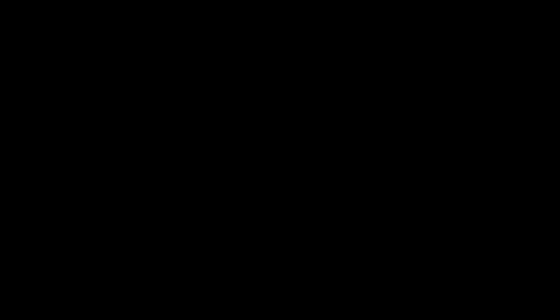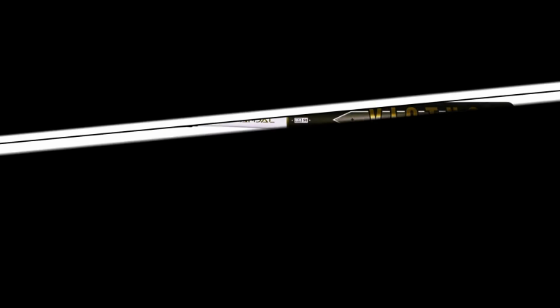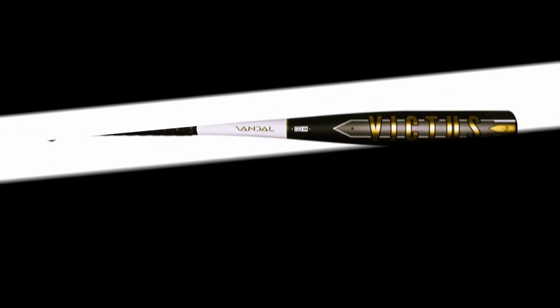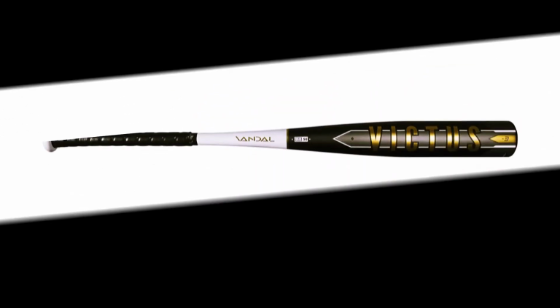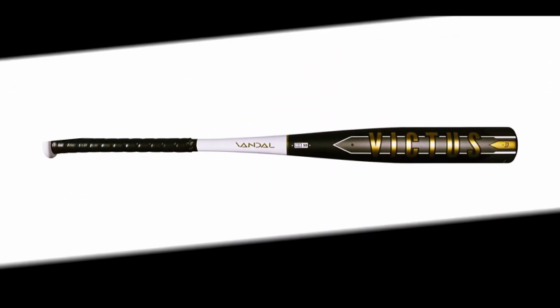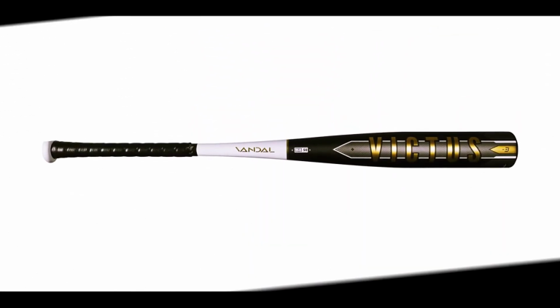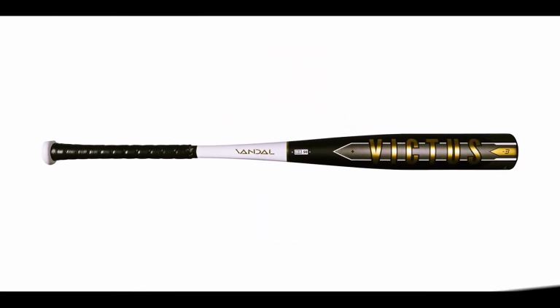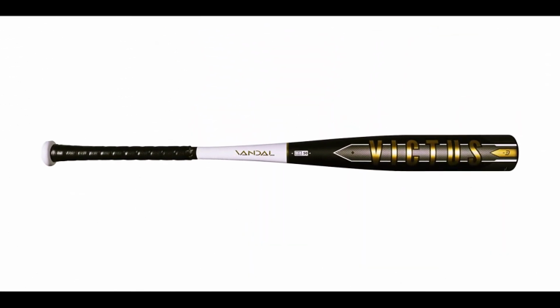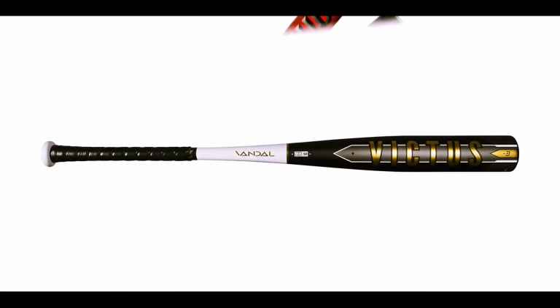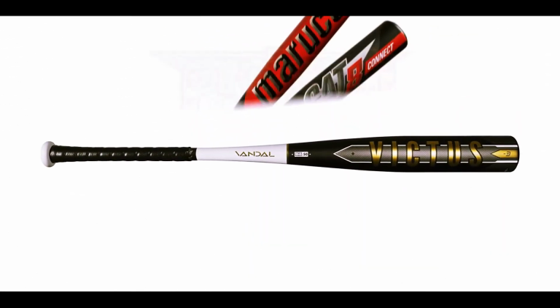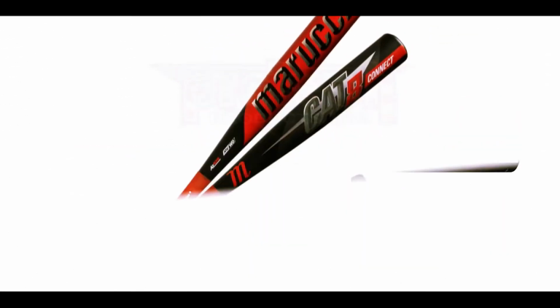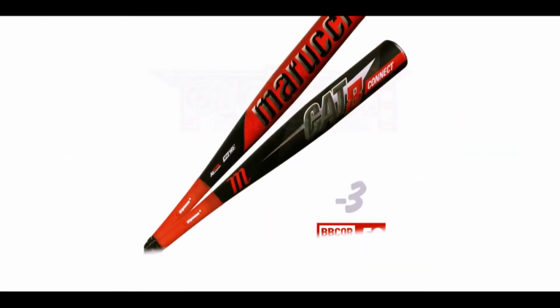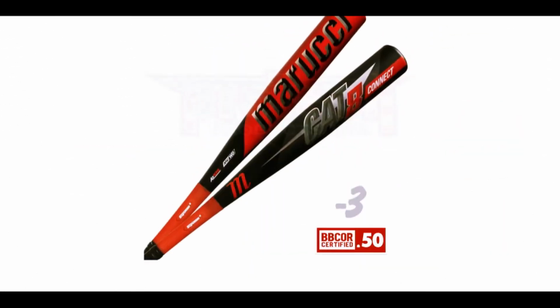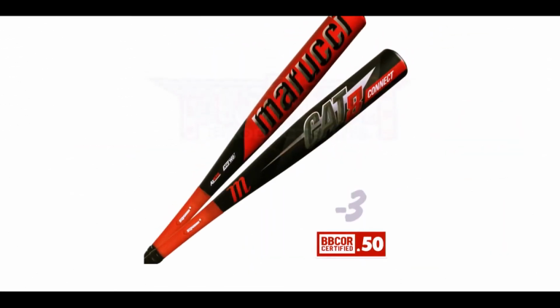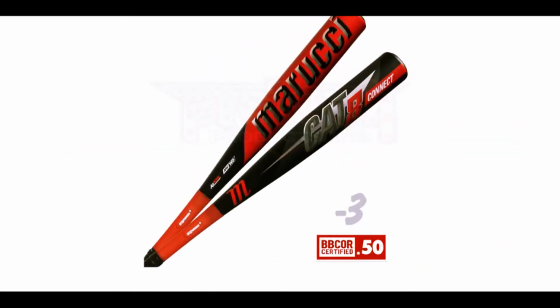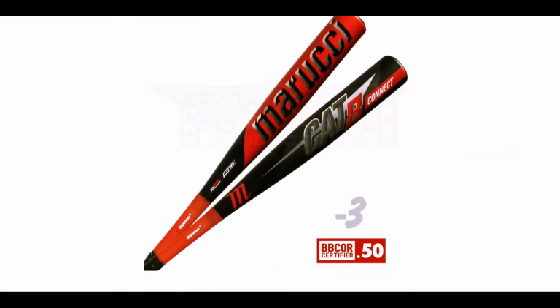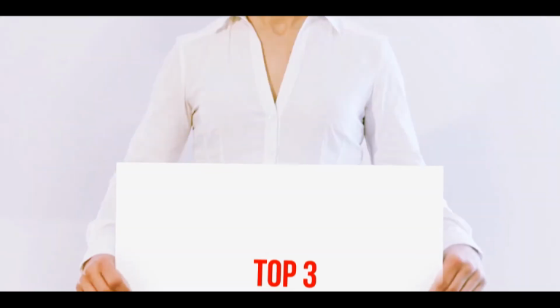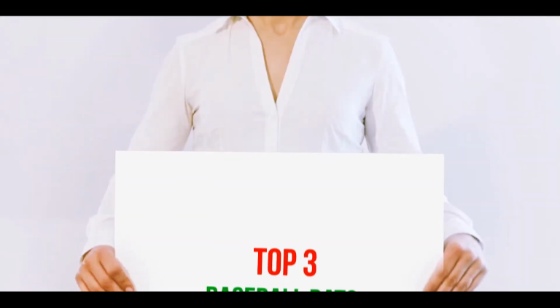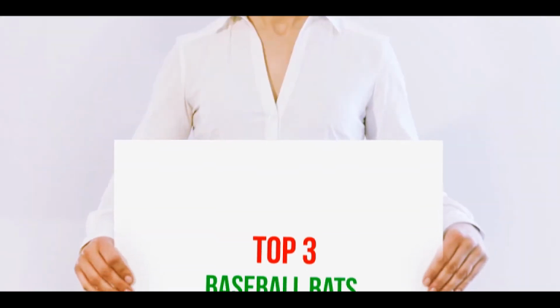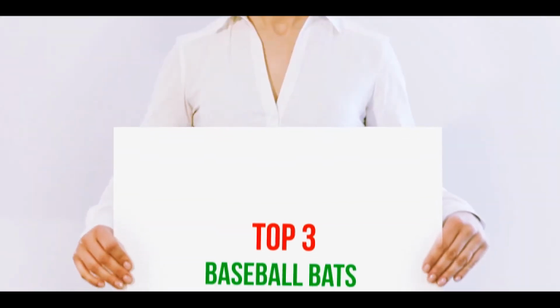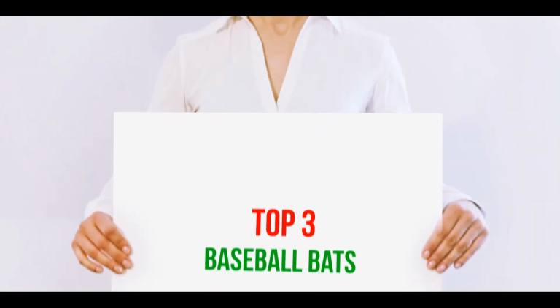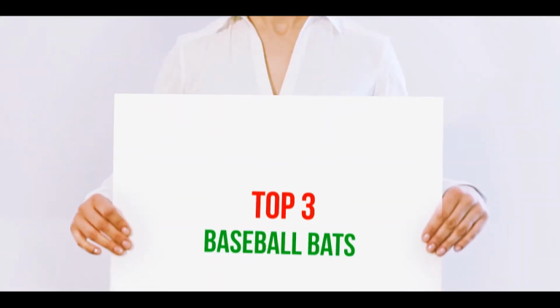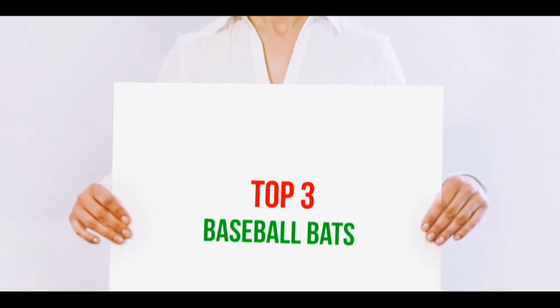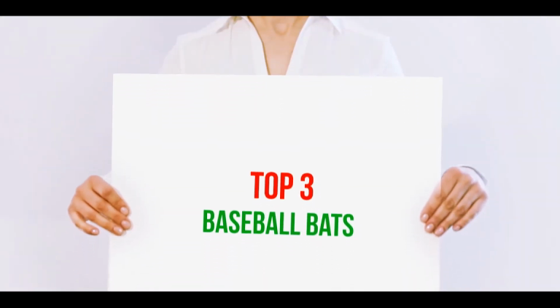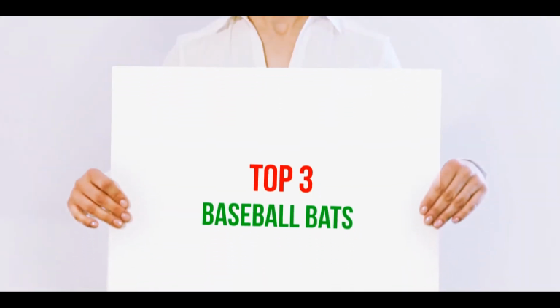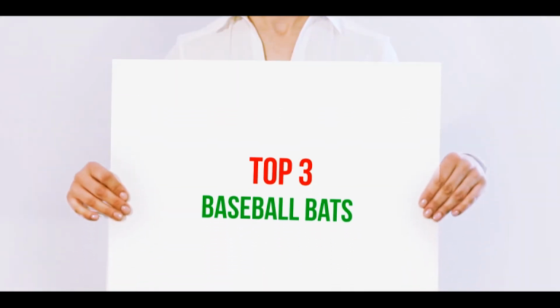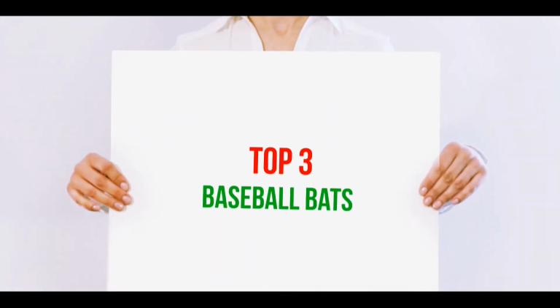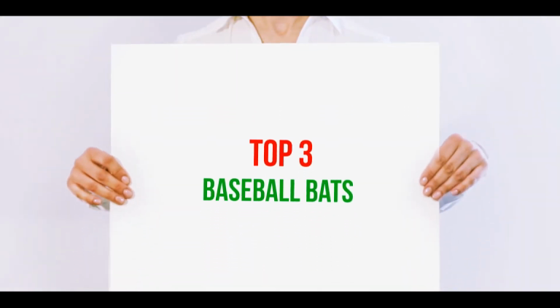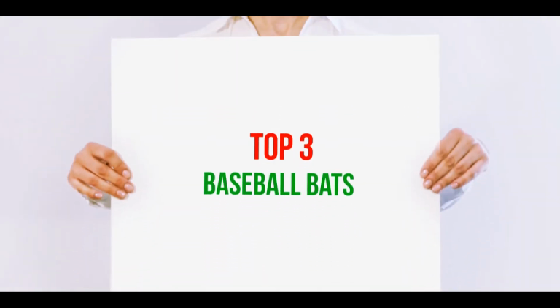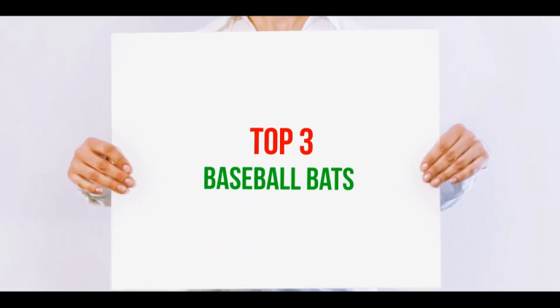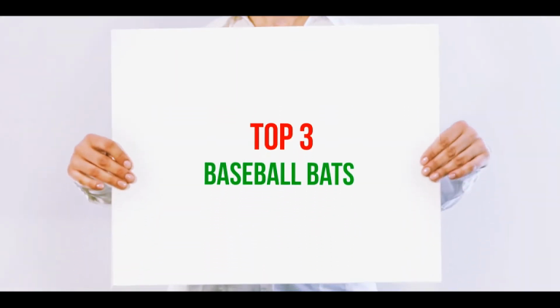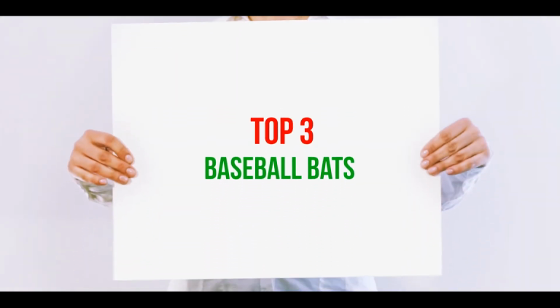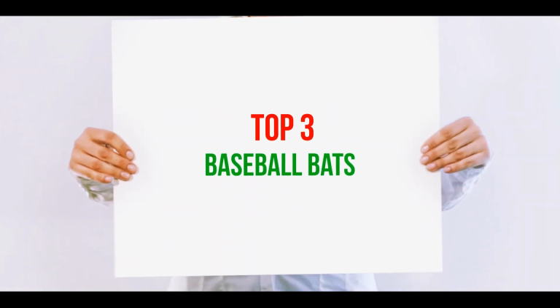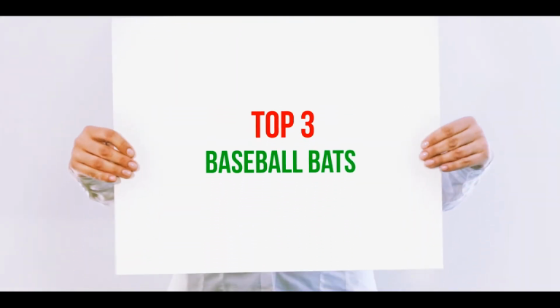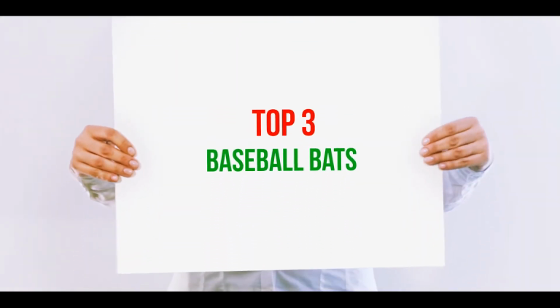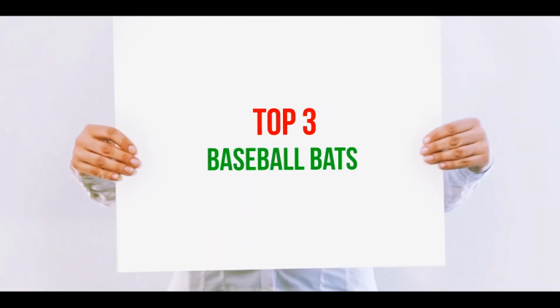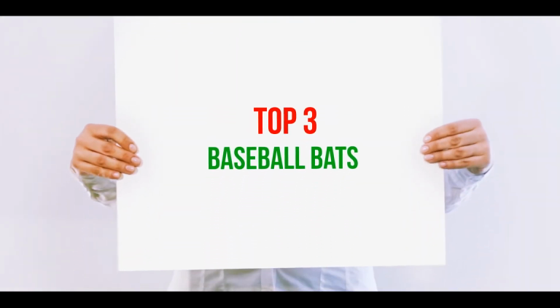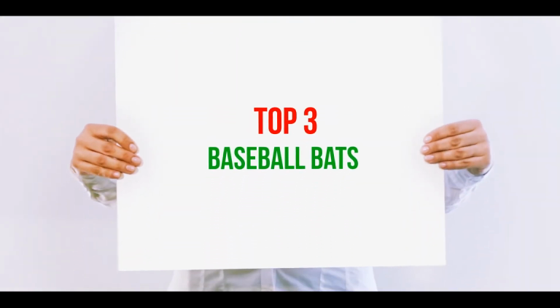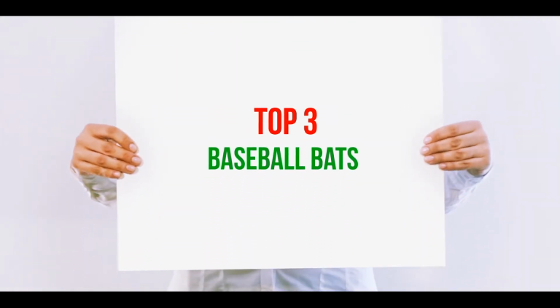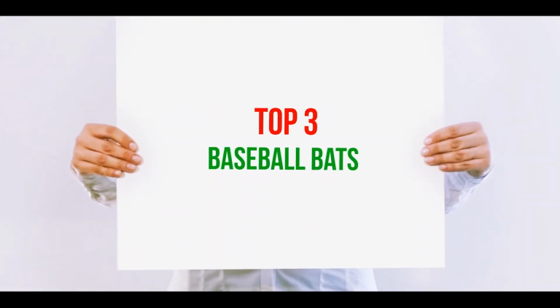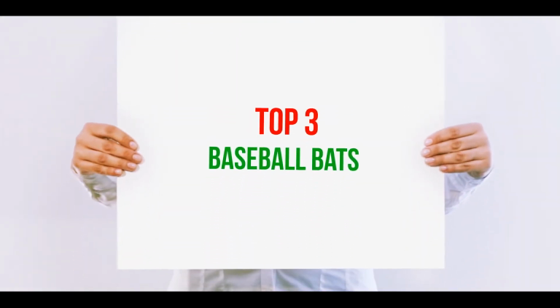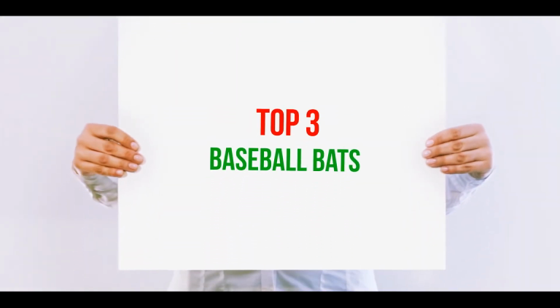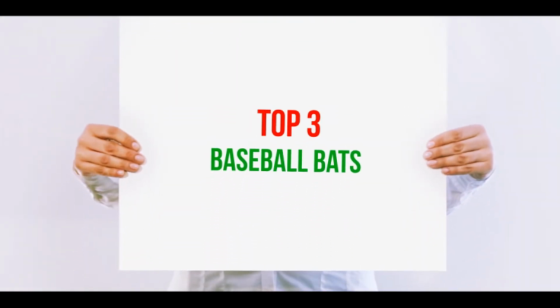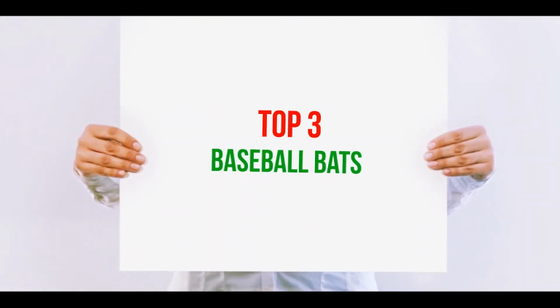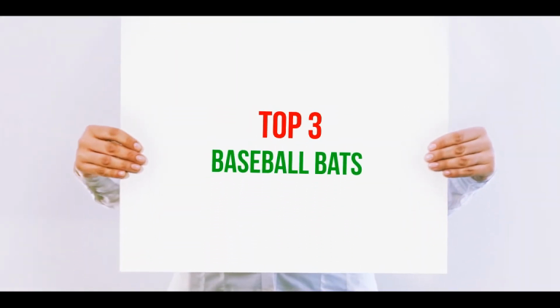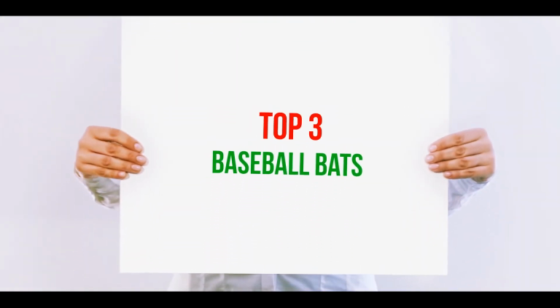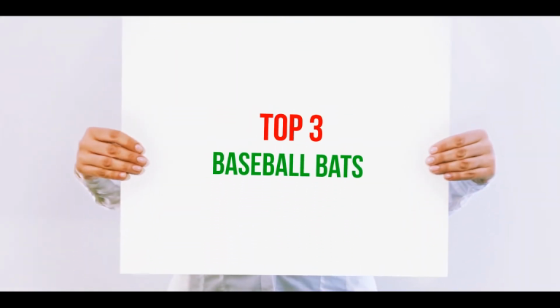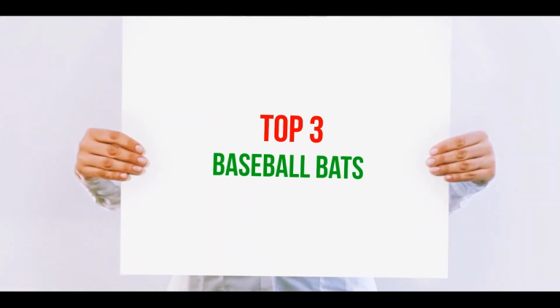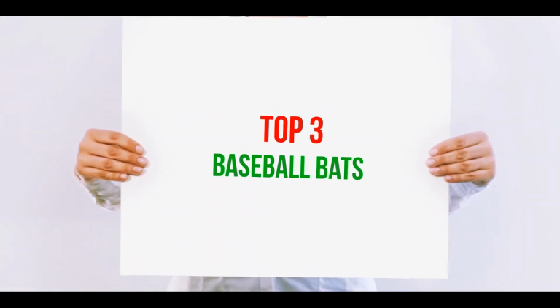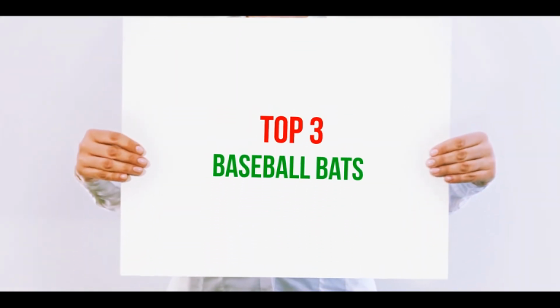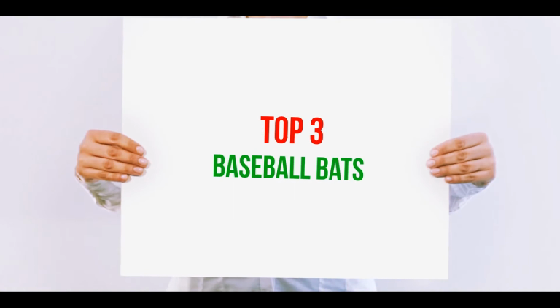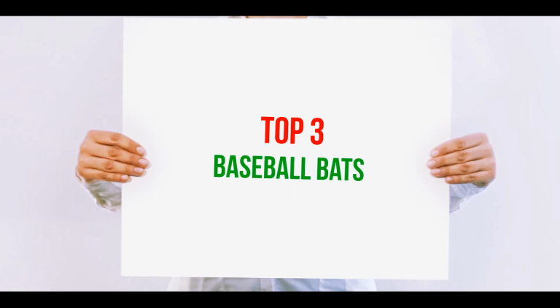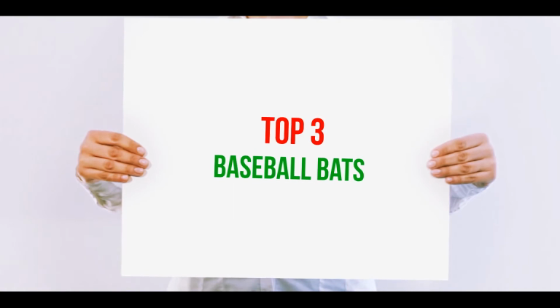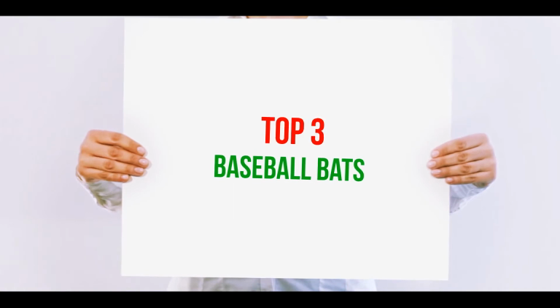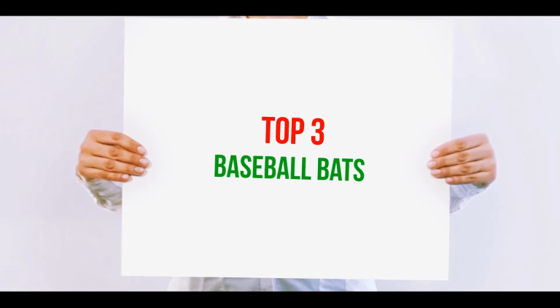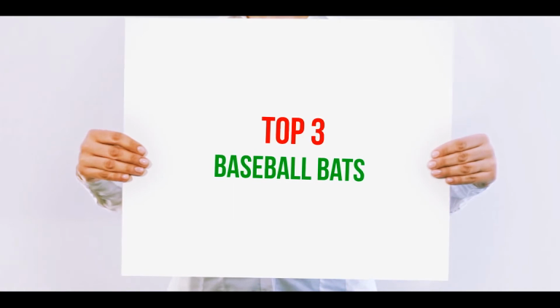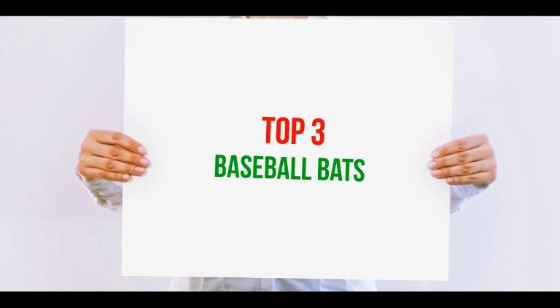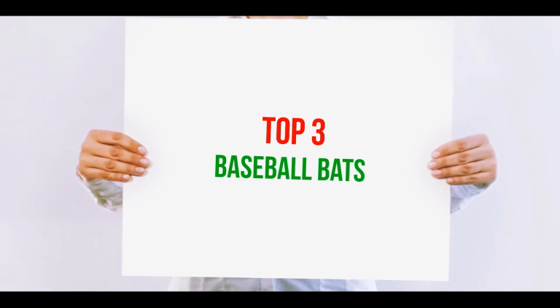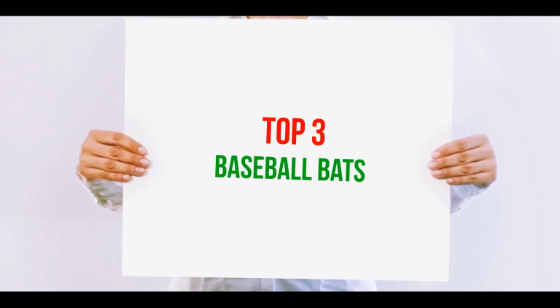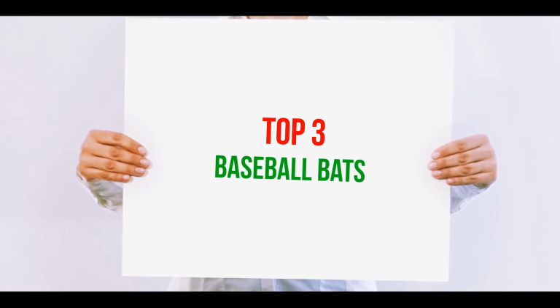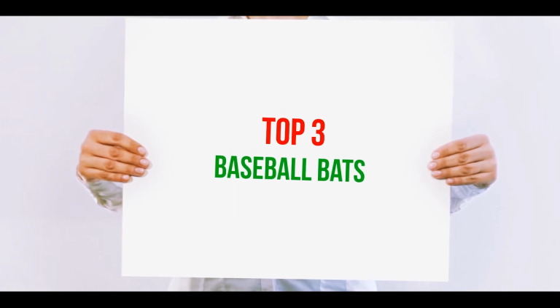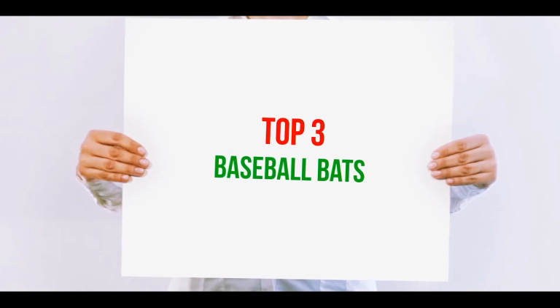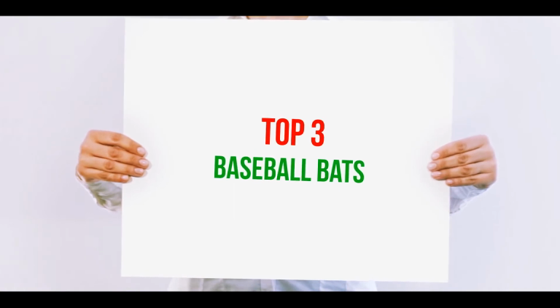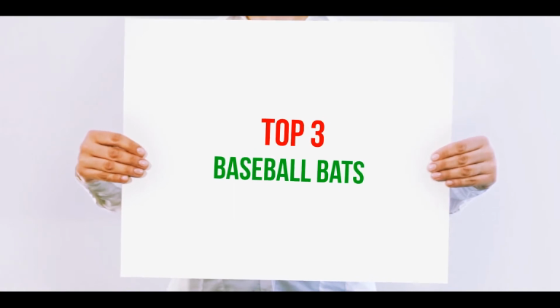Hi guys, welcome back to my channel. In today's video, we're gonna check out the top 3 best baseball bats.